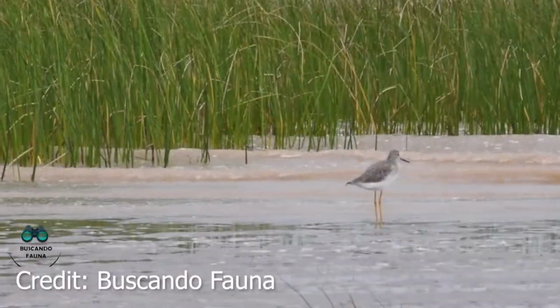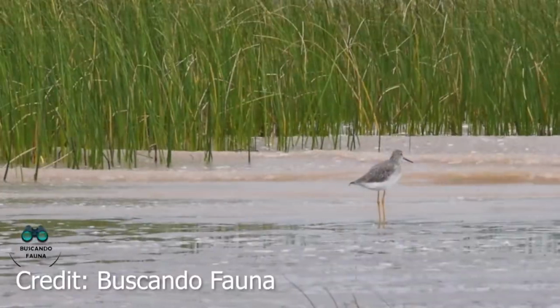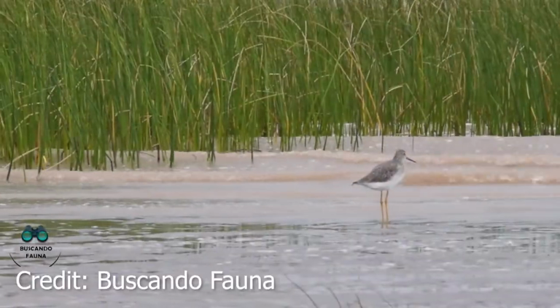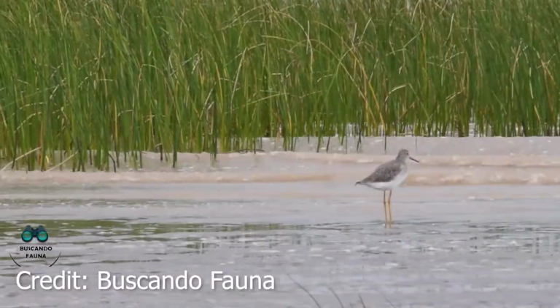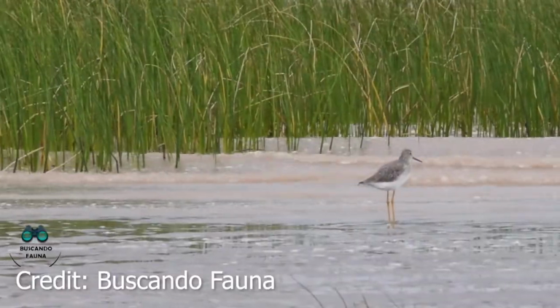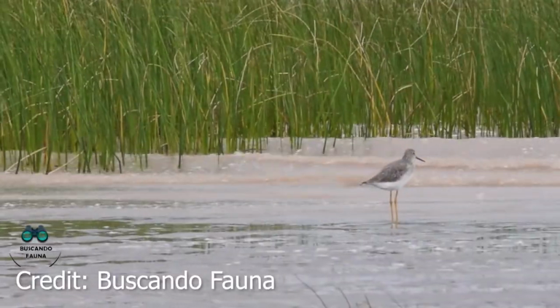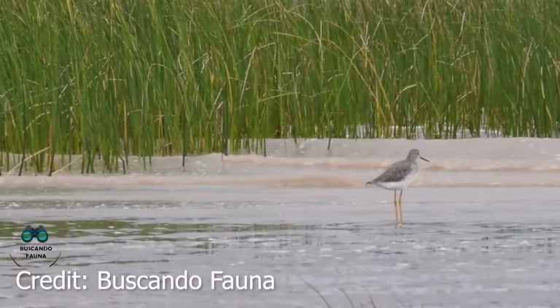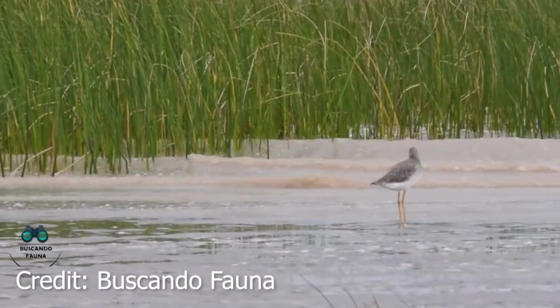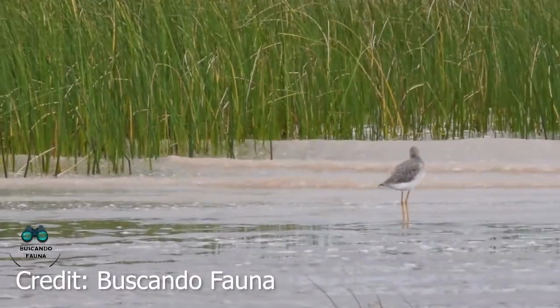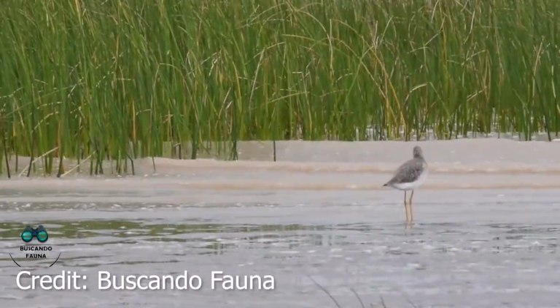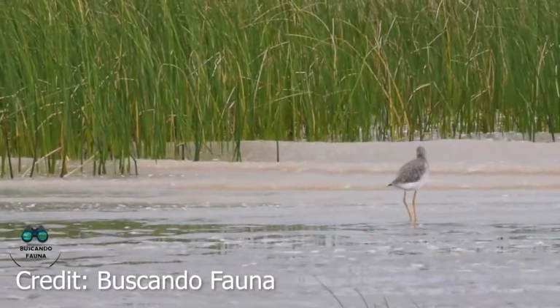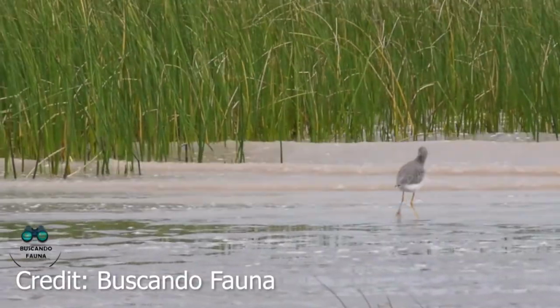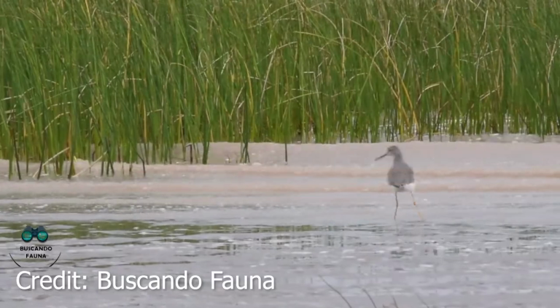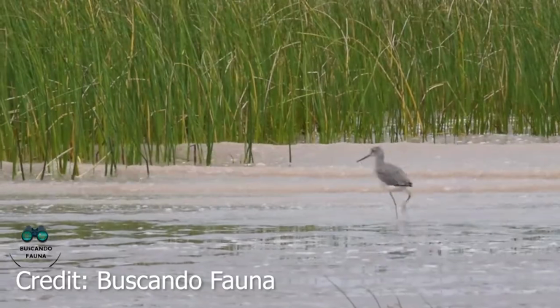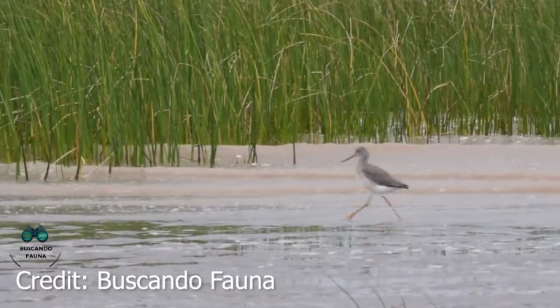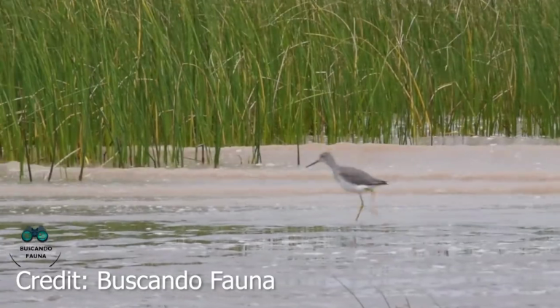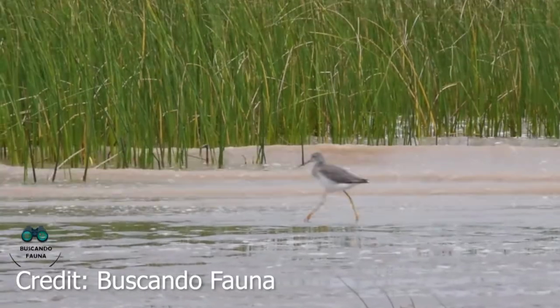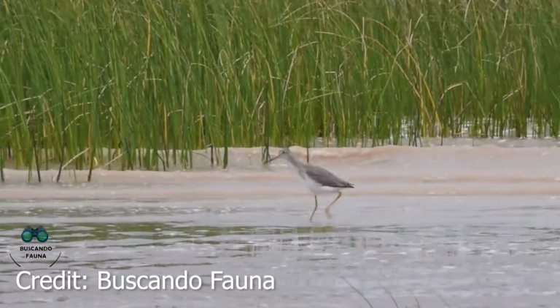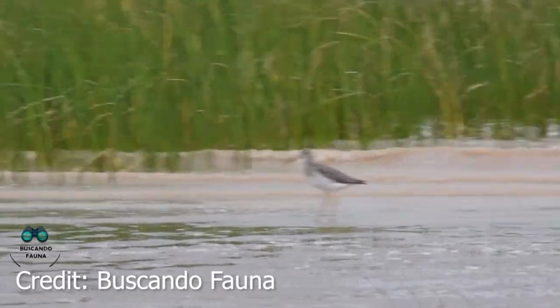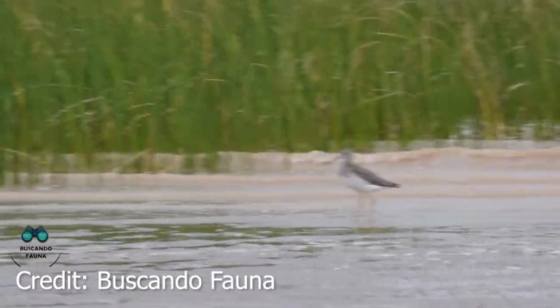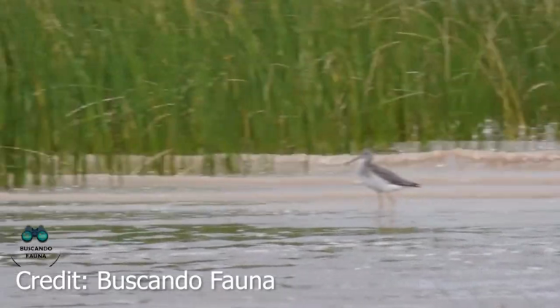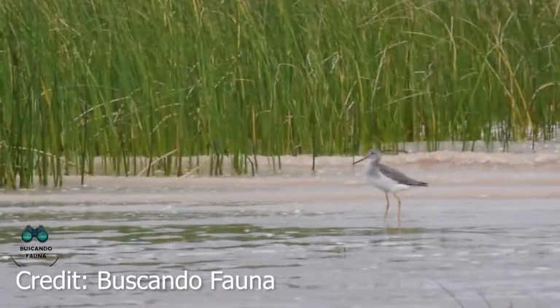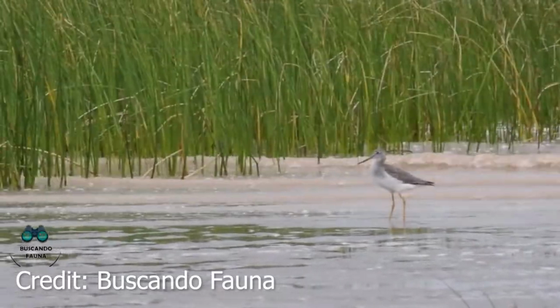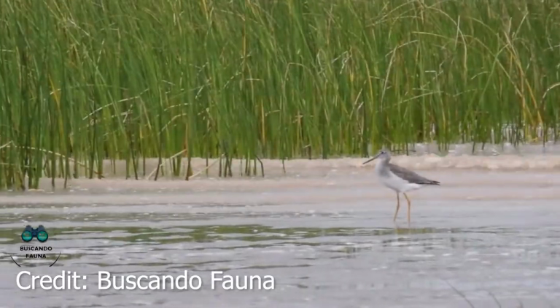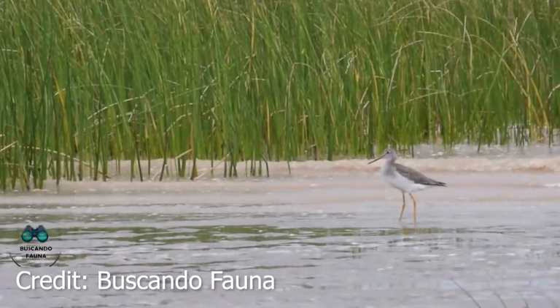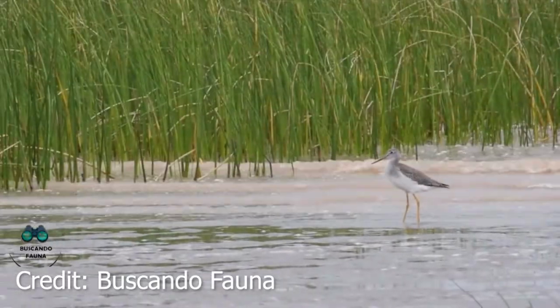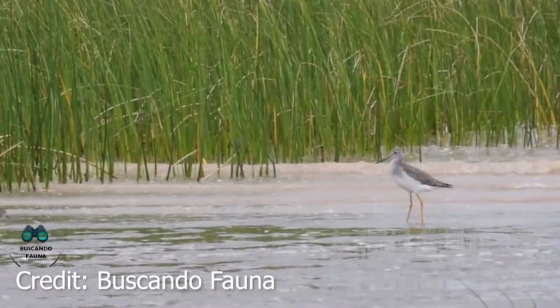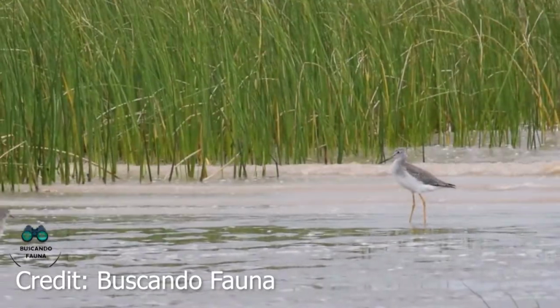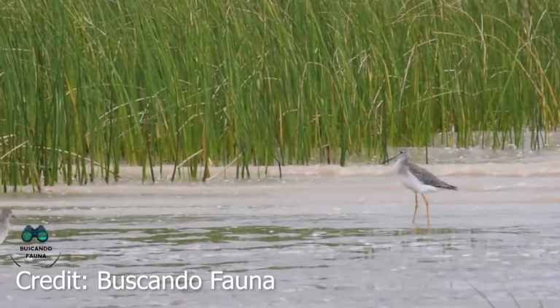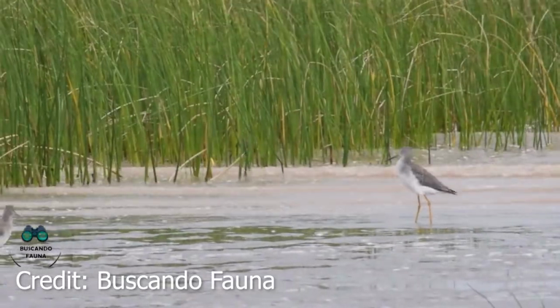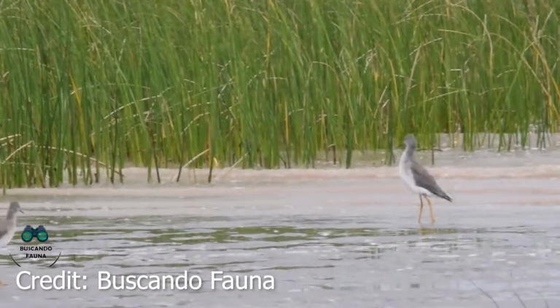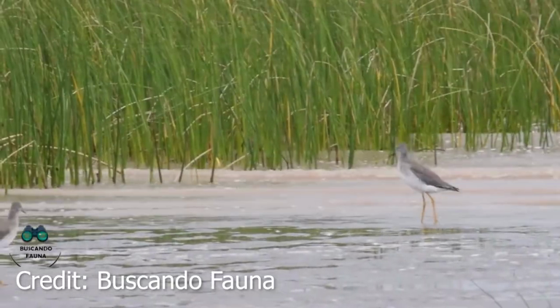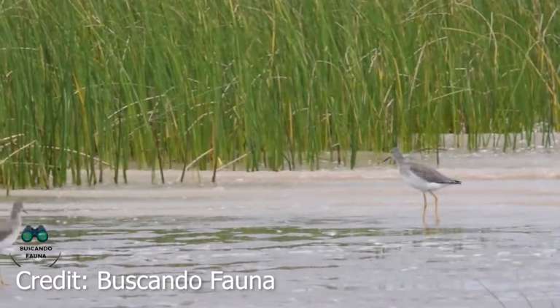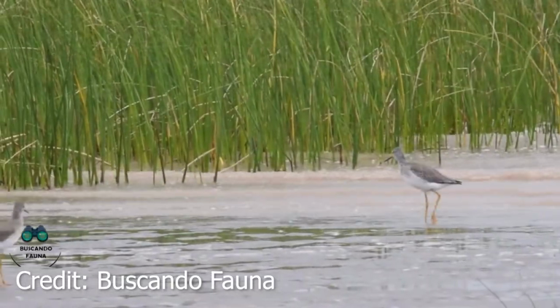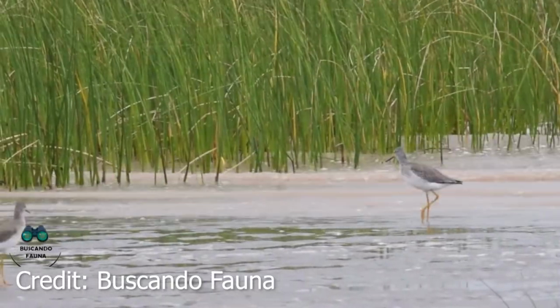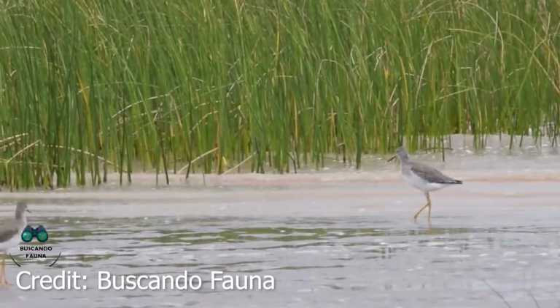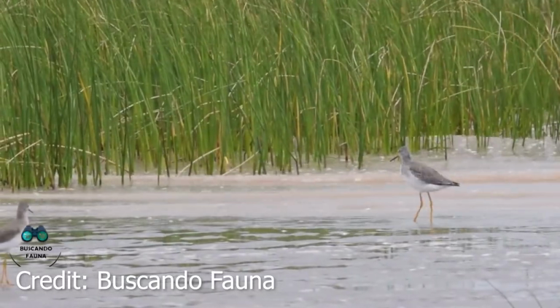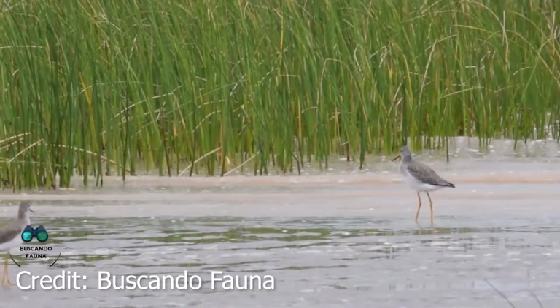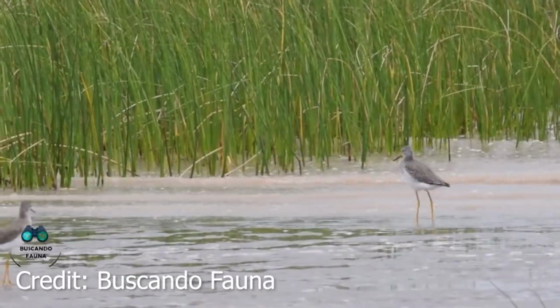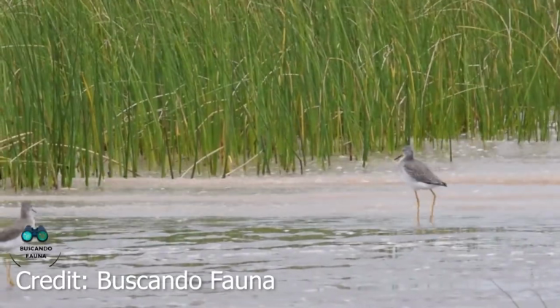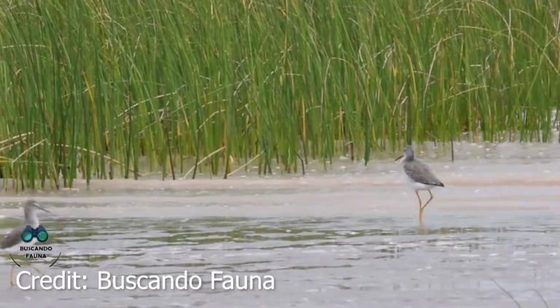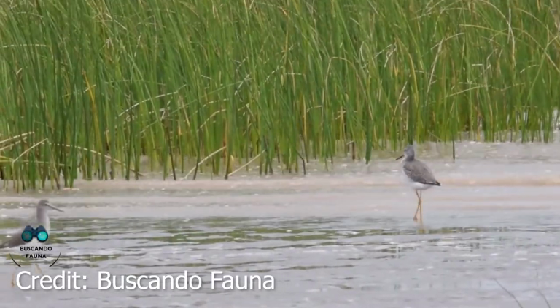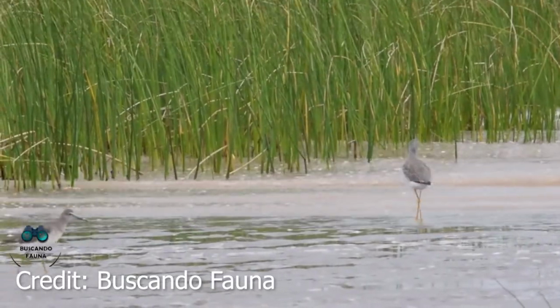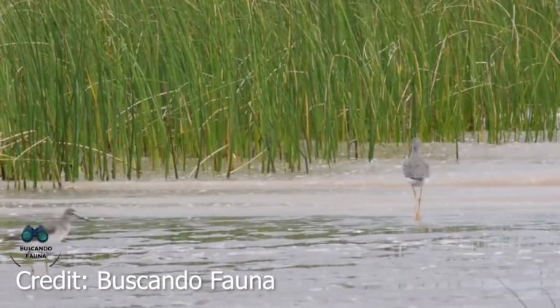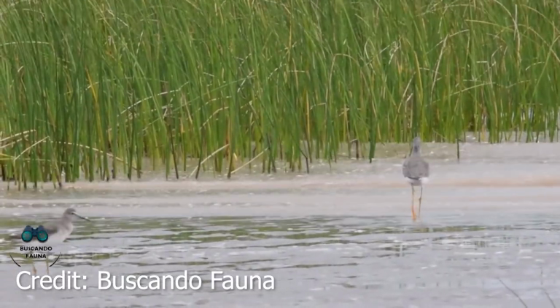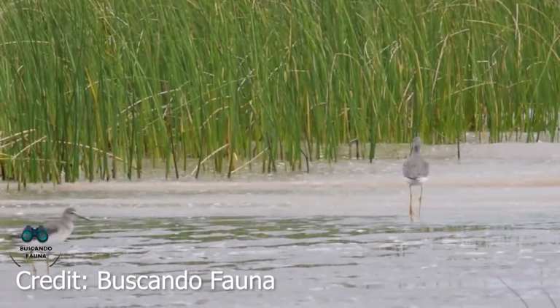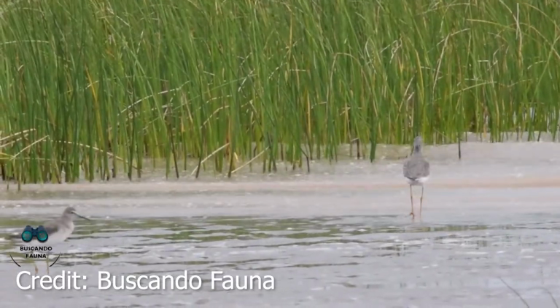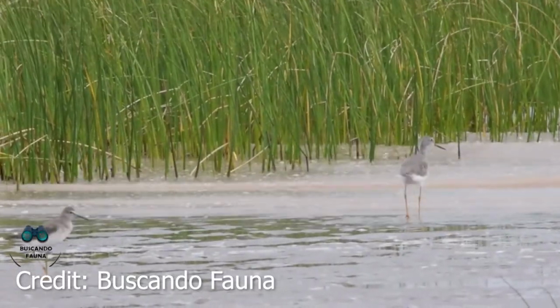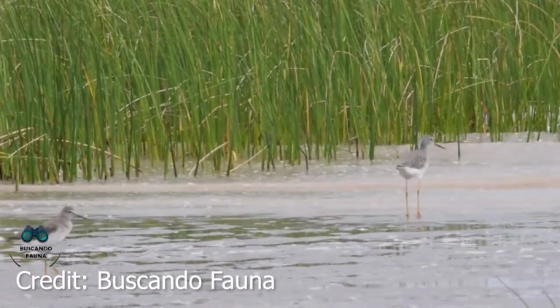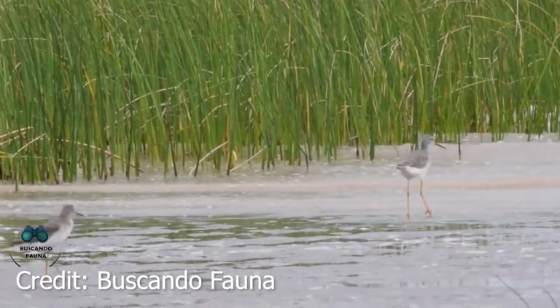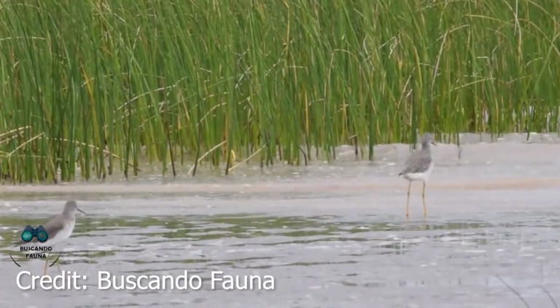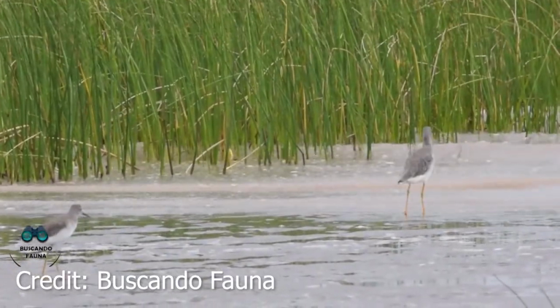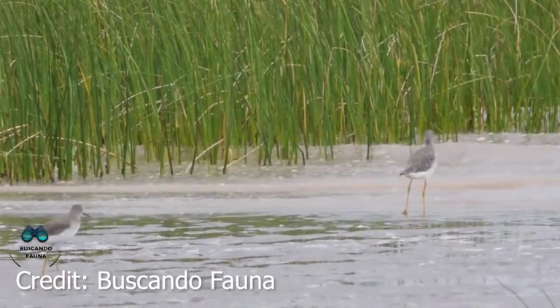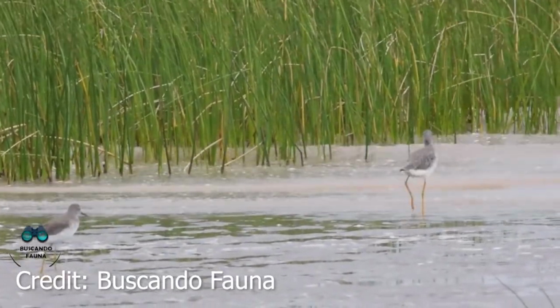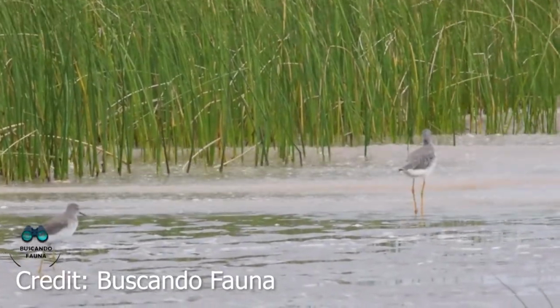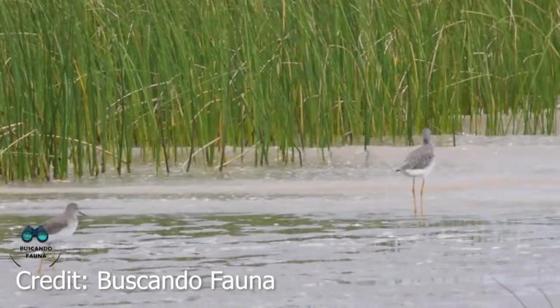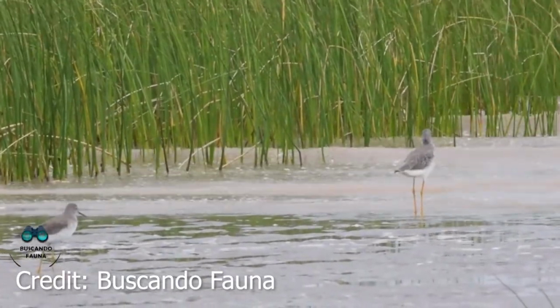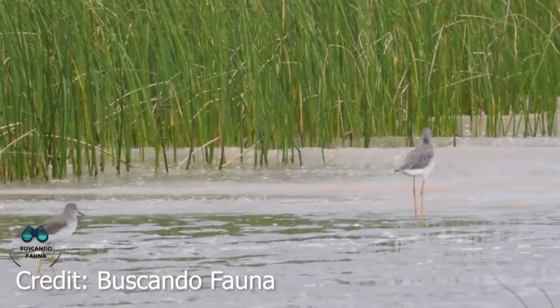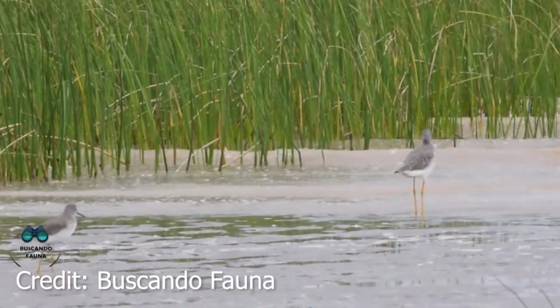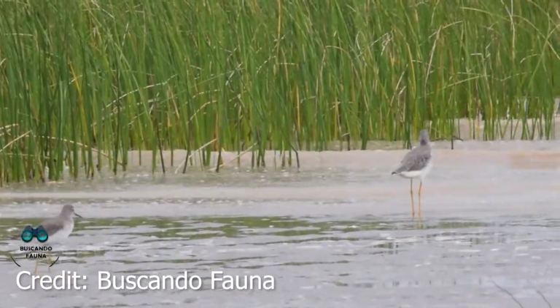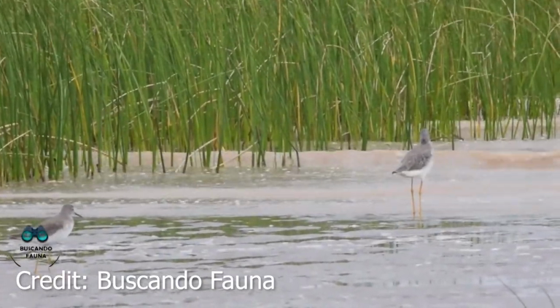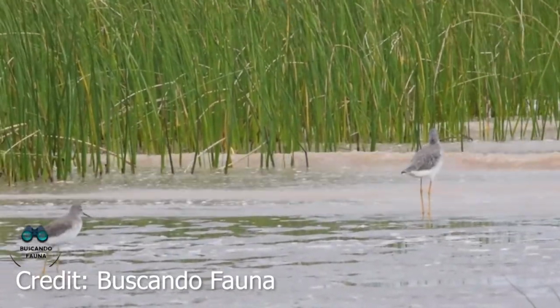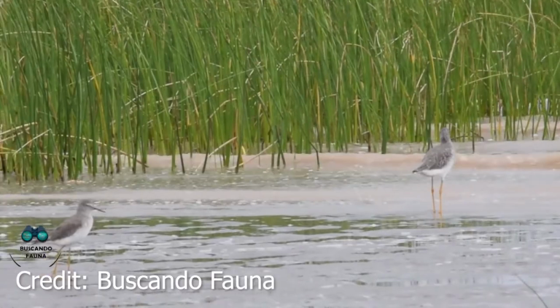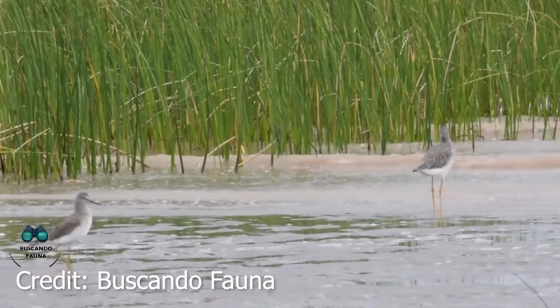They made it! The Lesser Yellowlegs, Sammy and Pete, have reached Argentina.